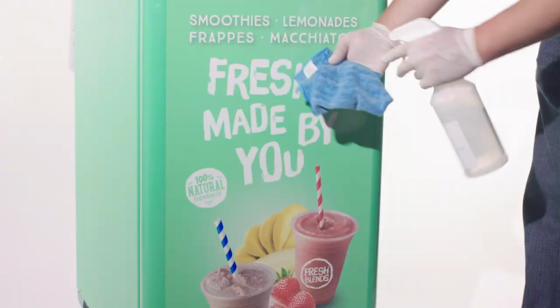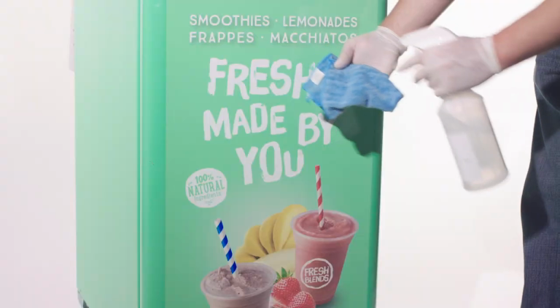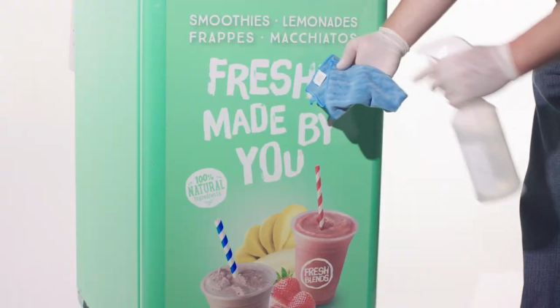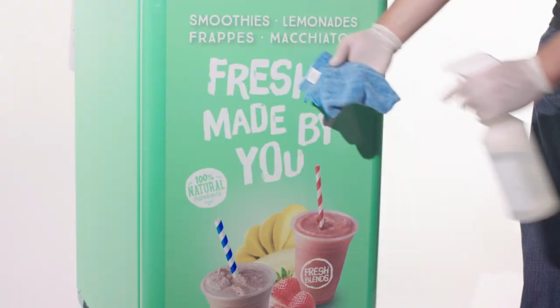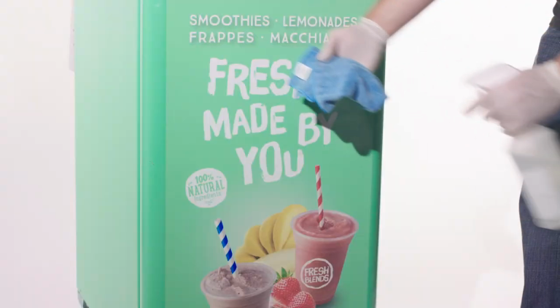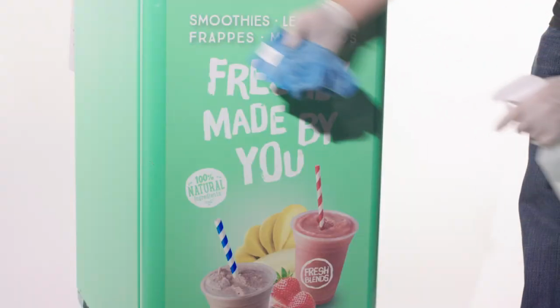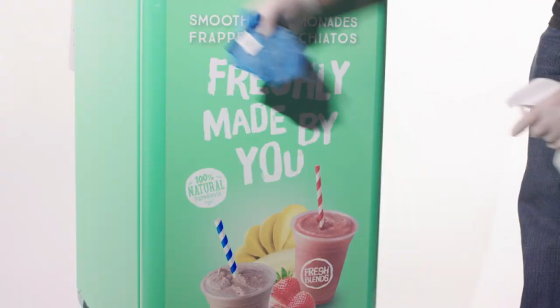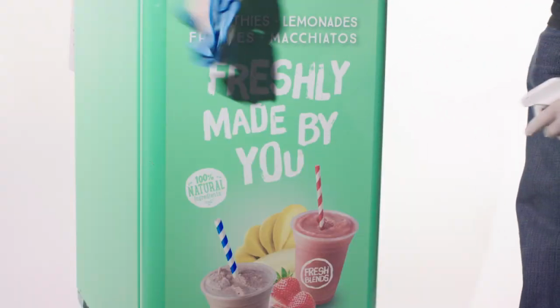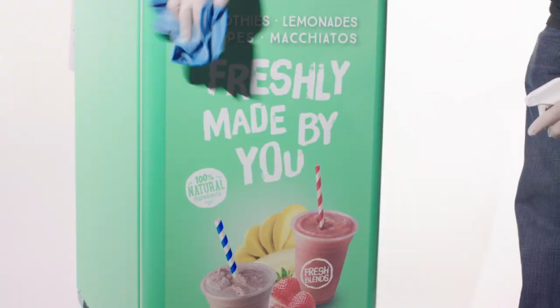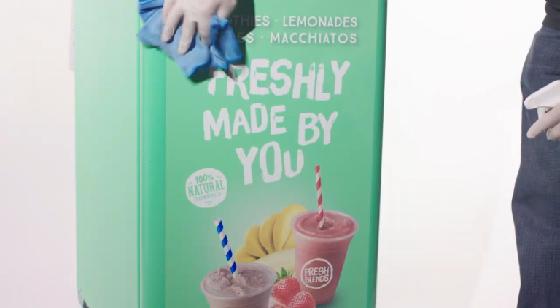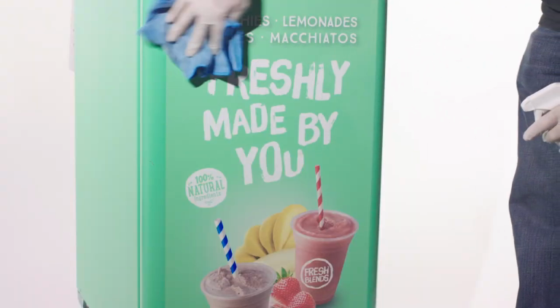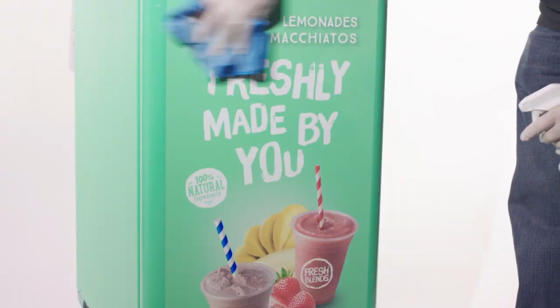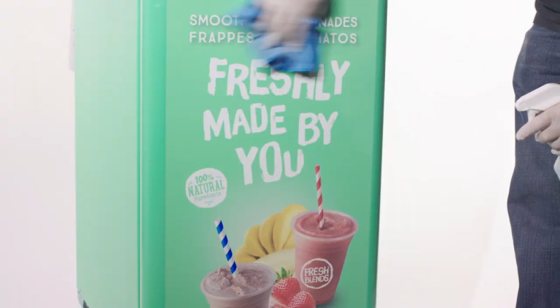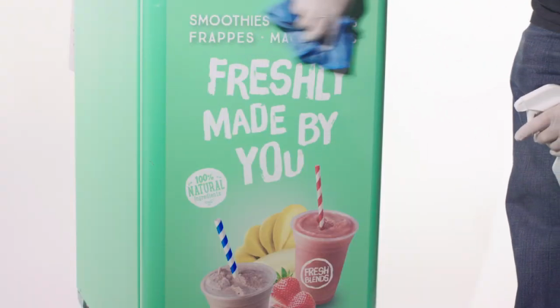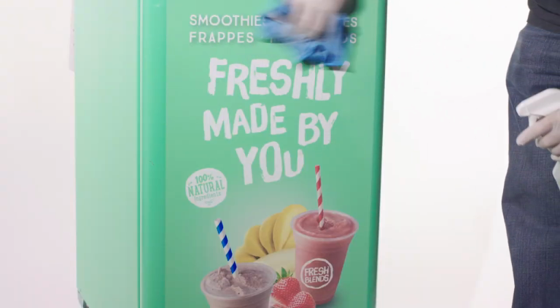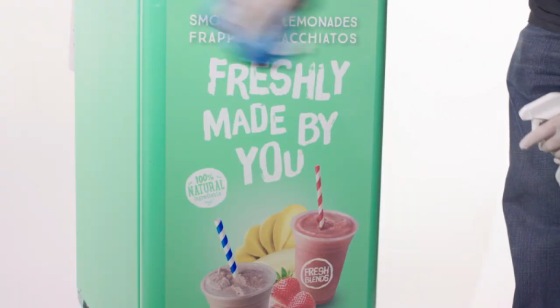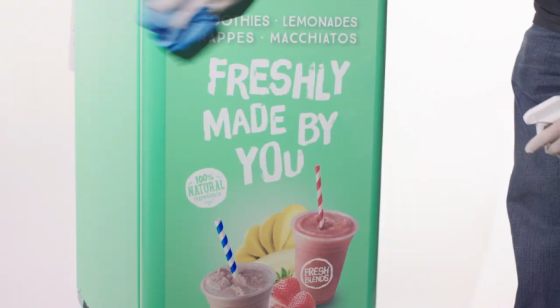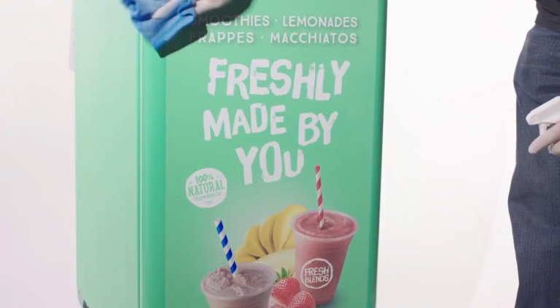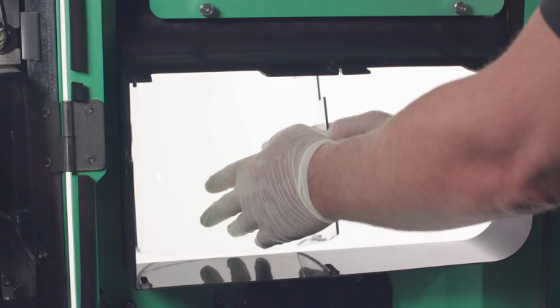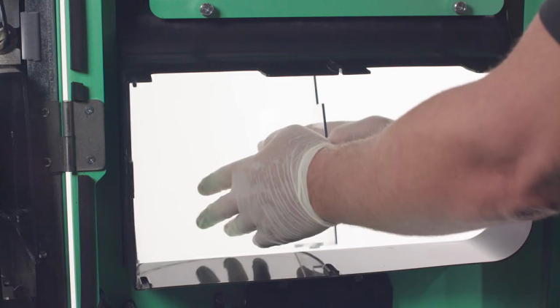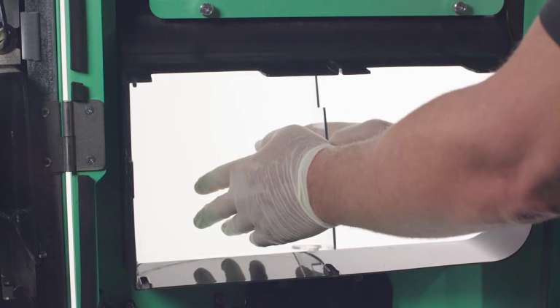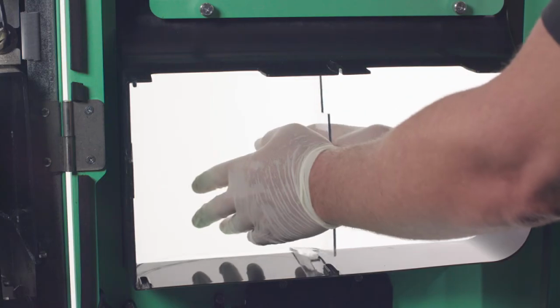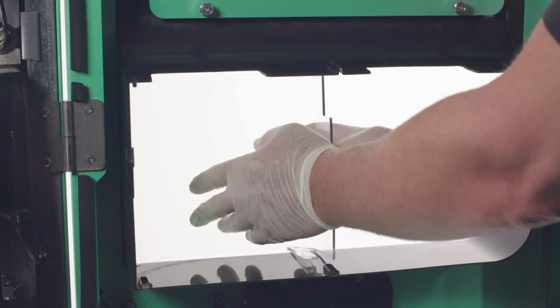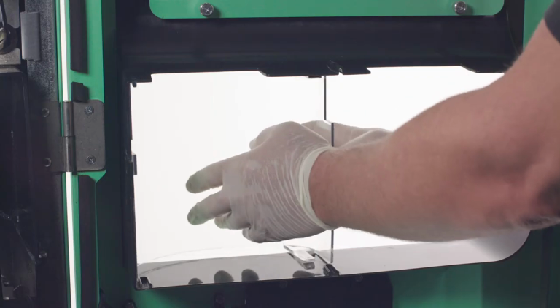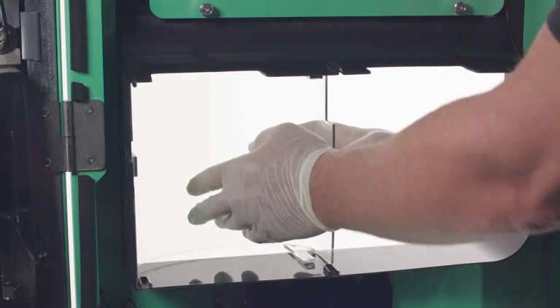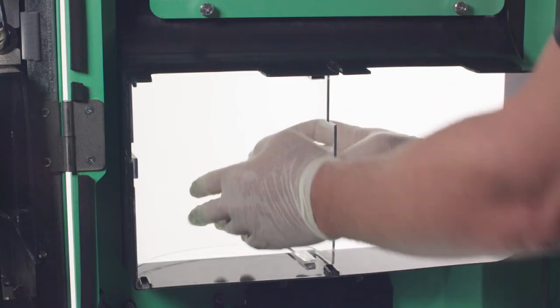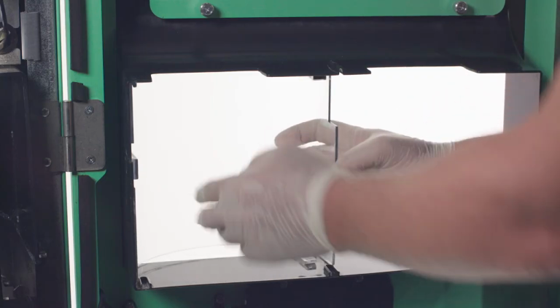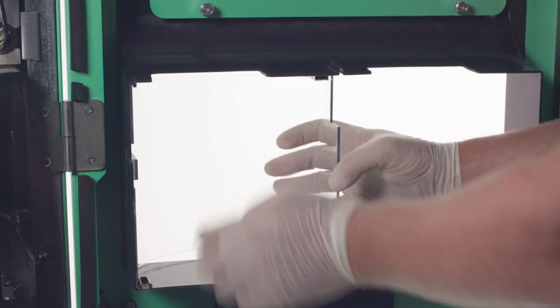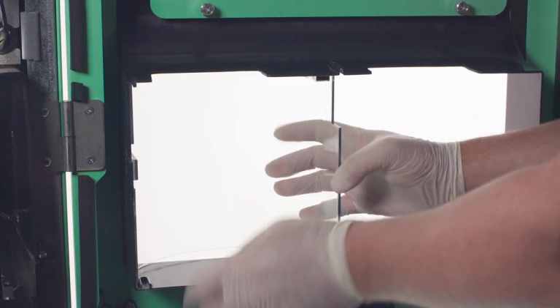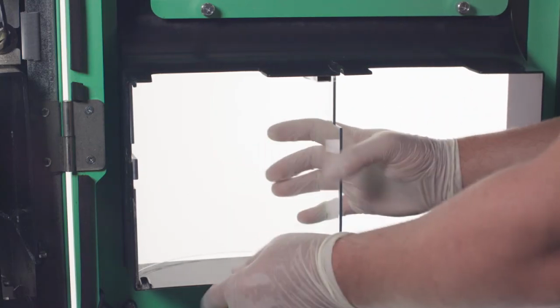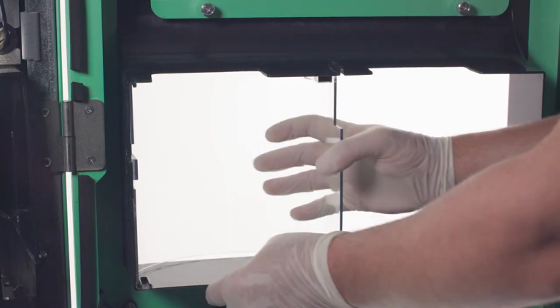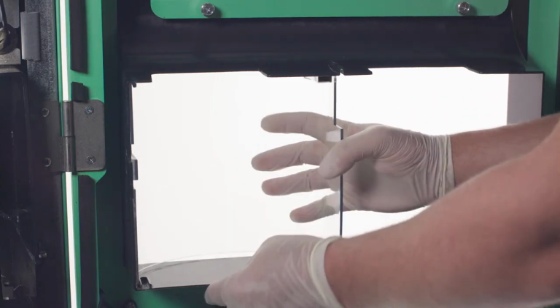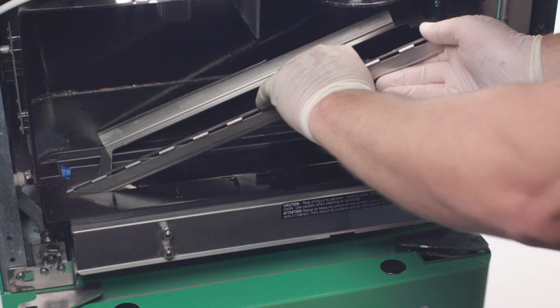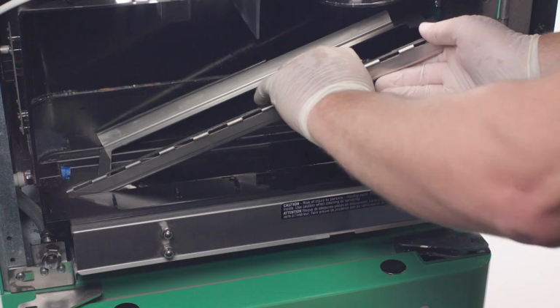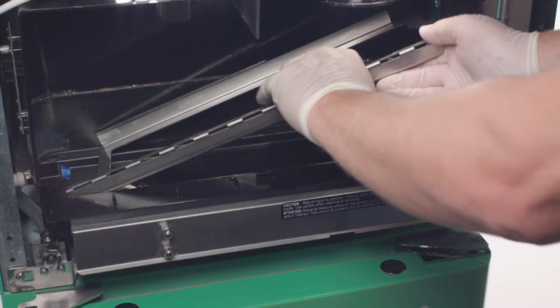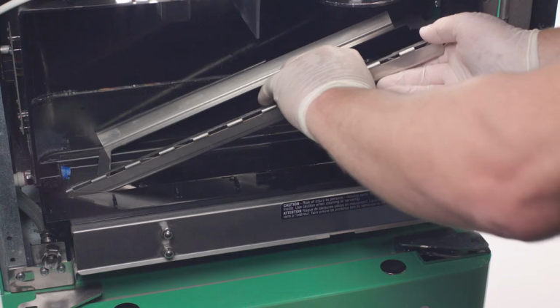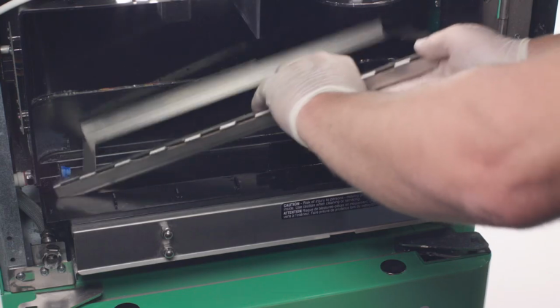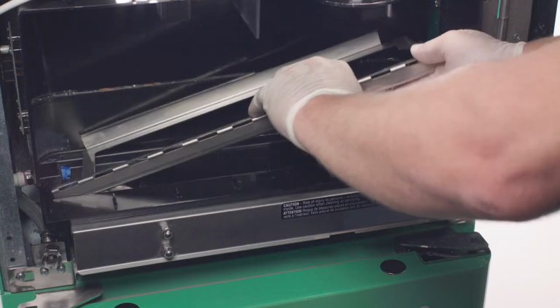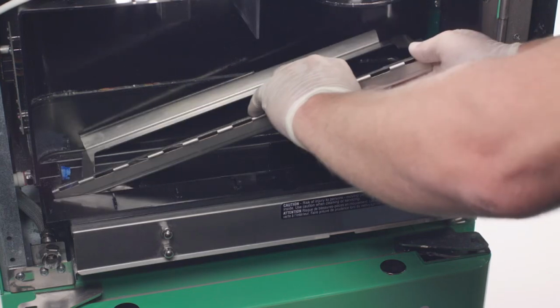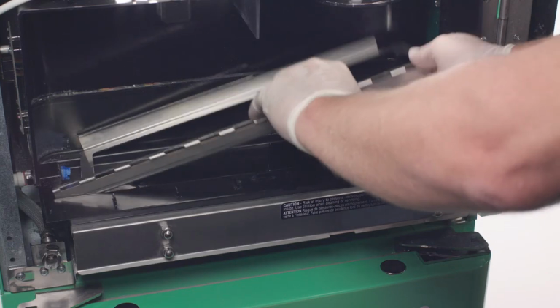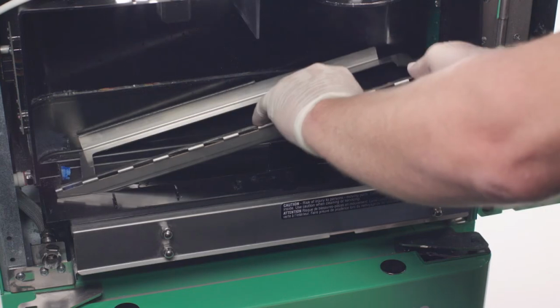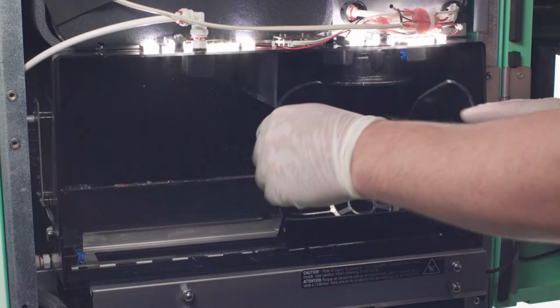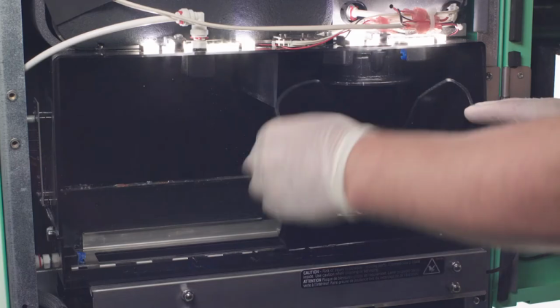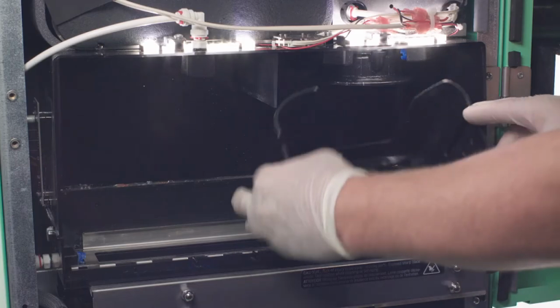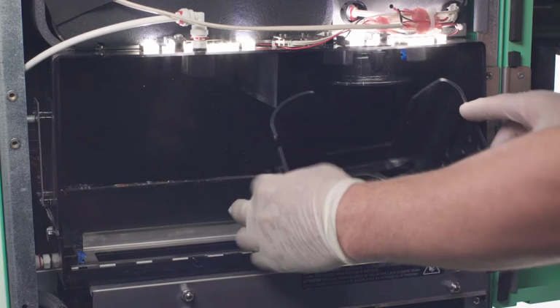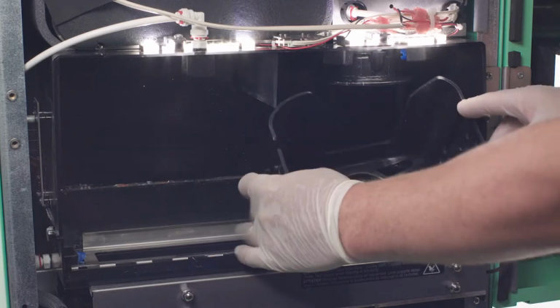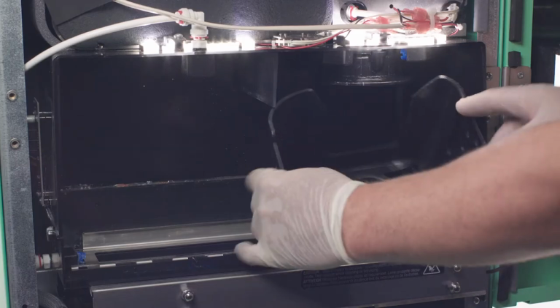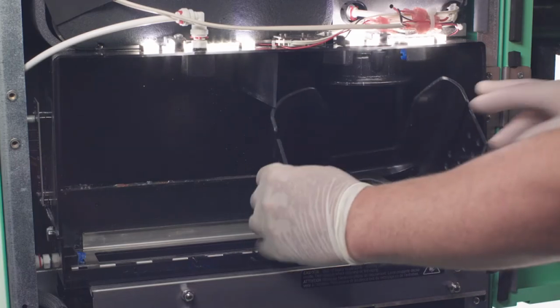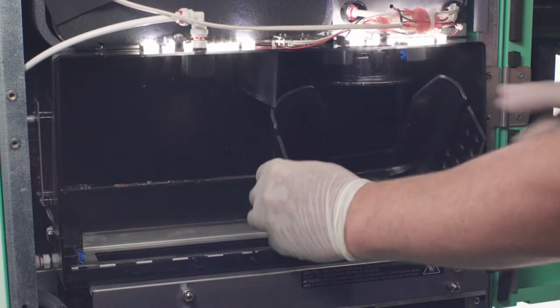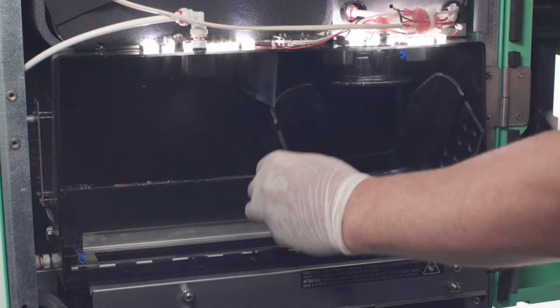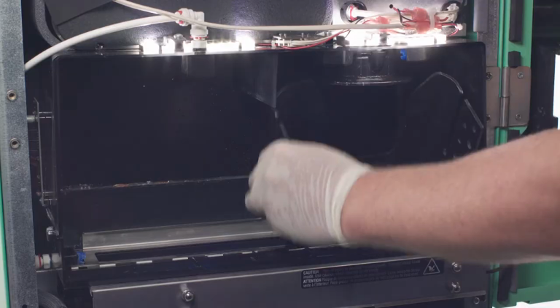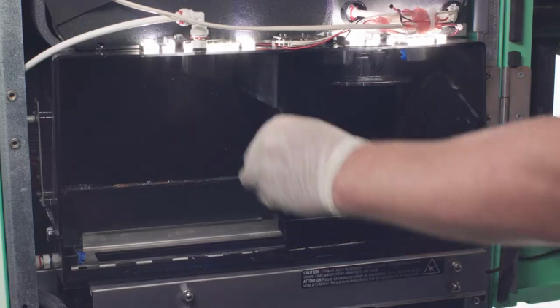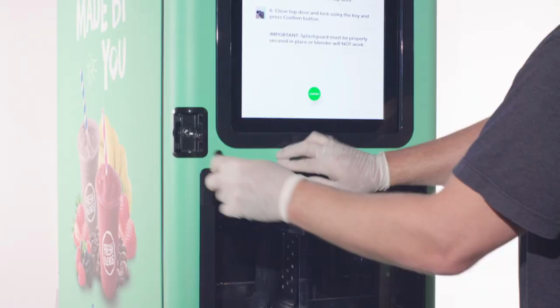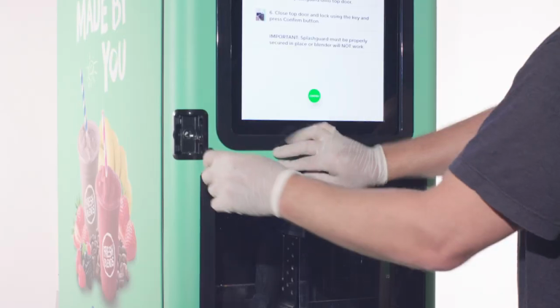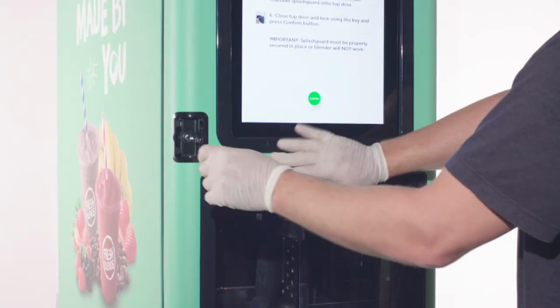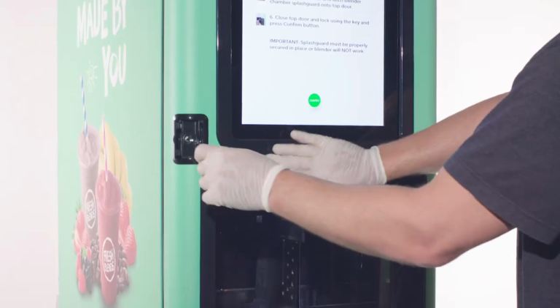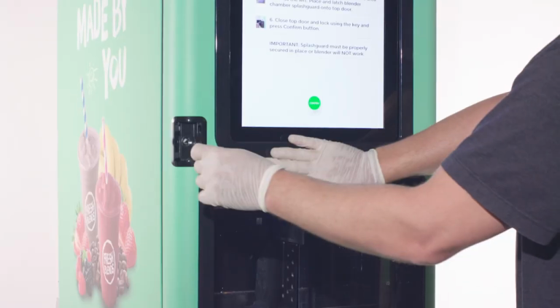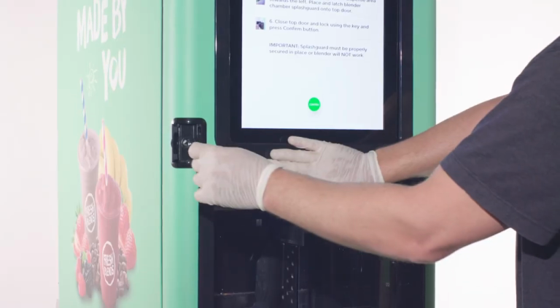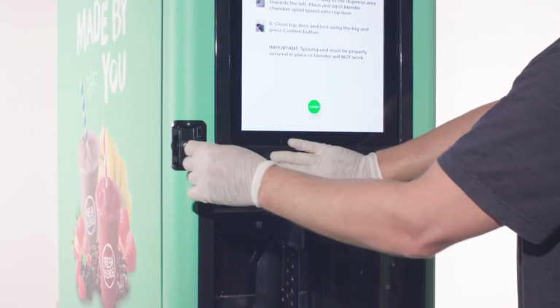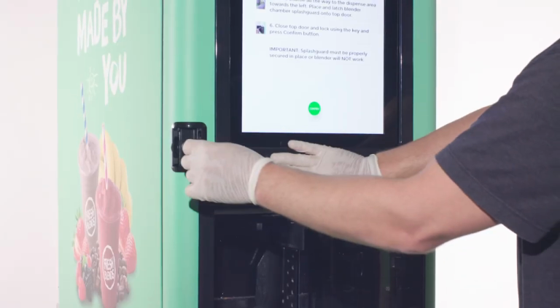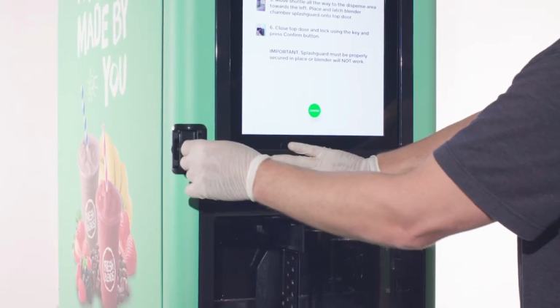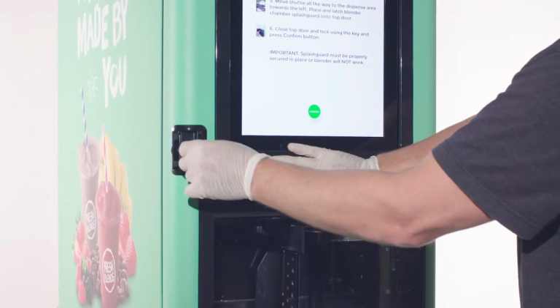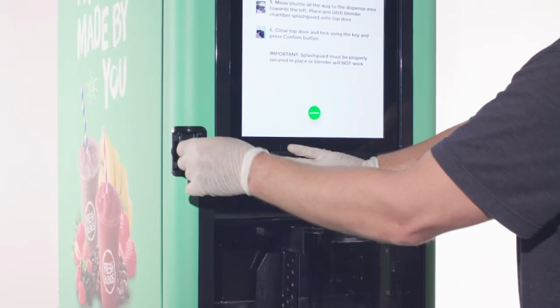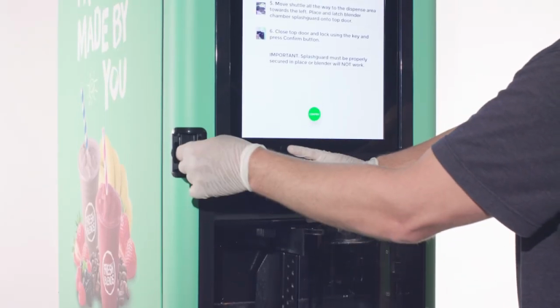Clean and sanitize the front door. Then install the splash guard, rail, and shuttle. Close and lock the door.